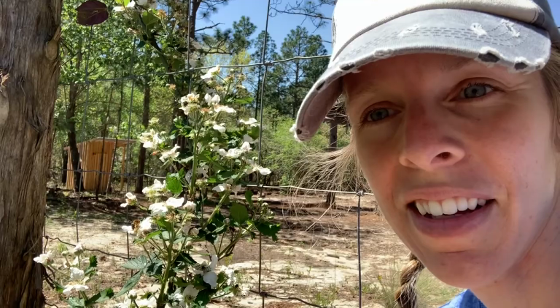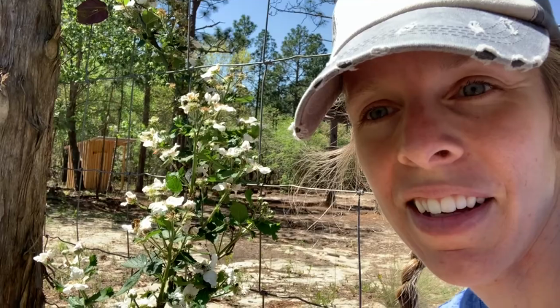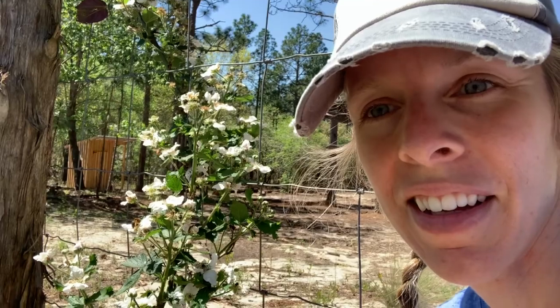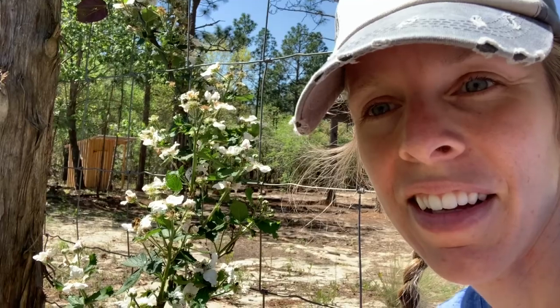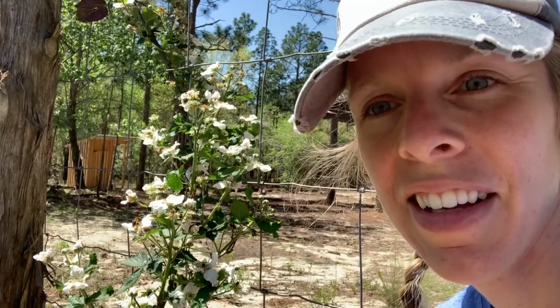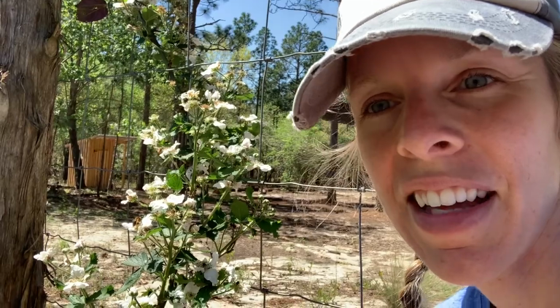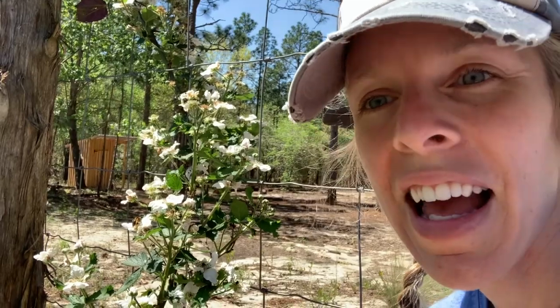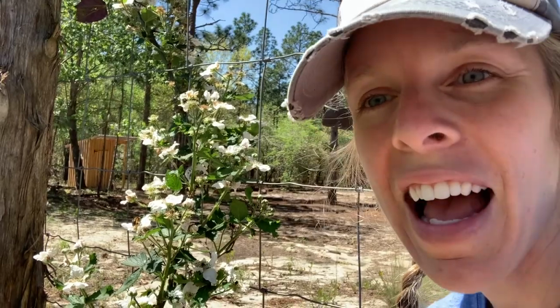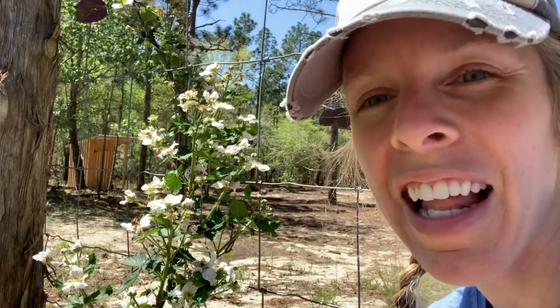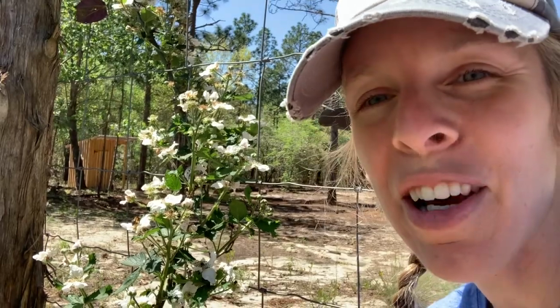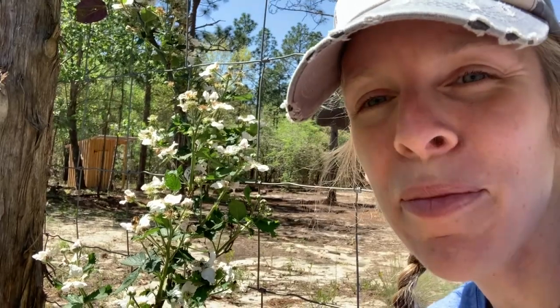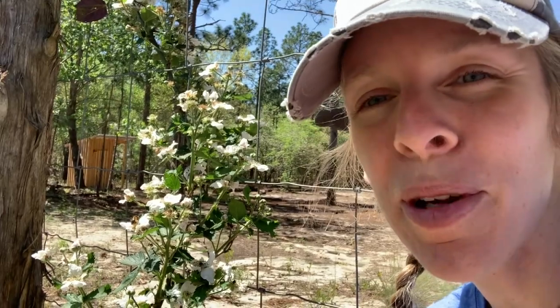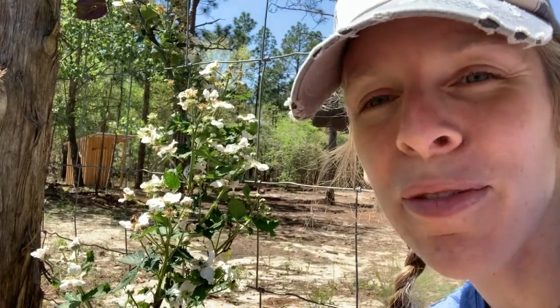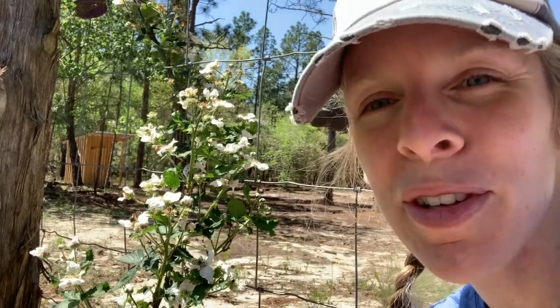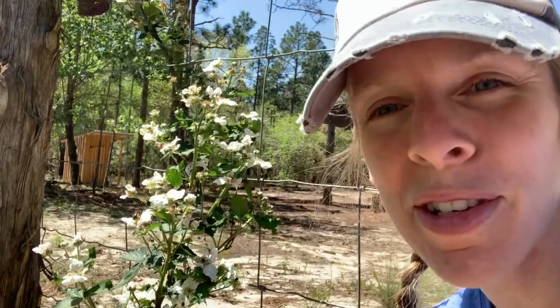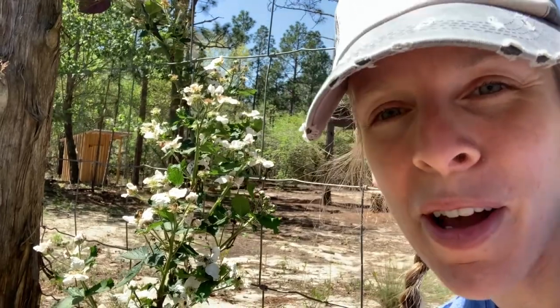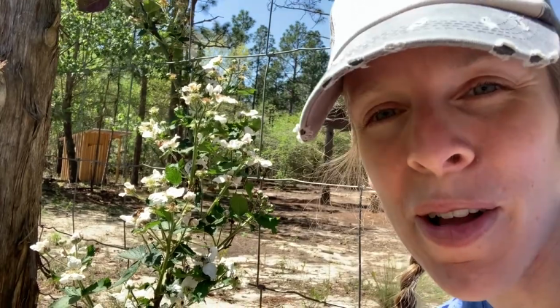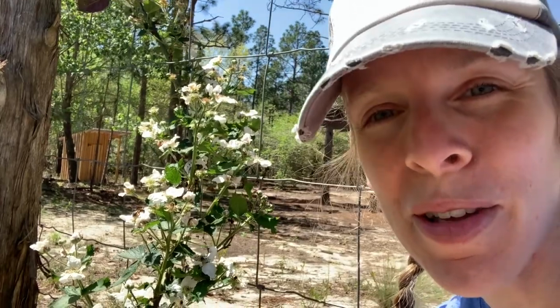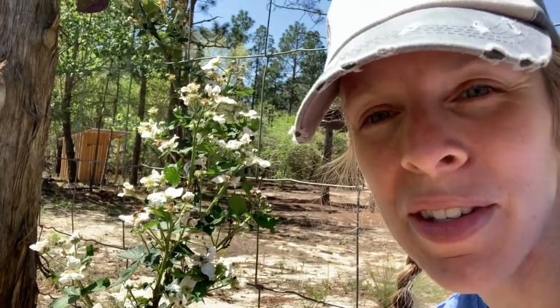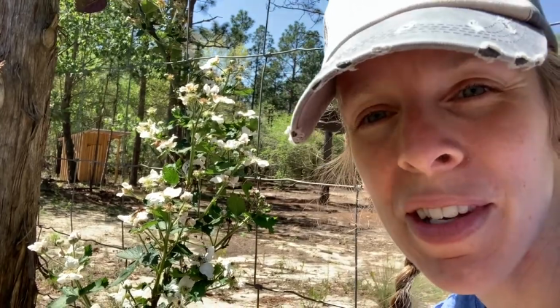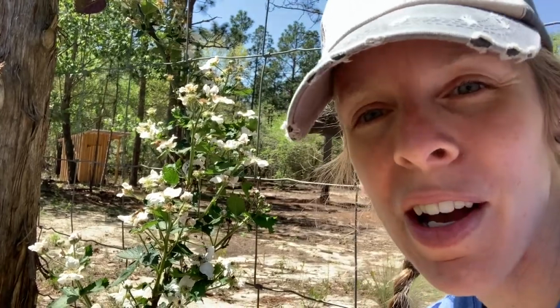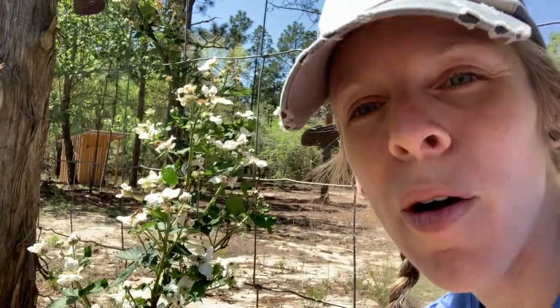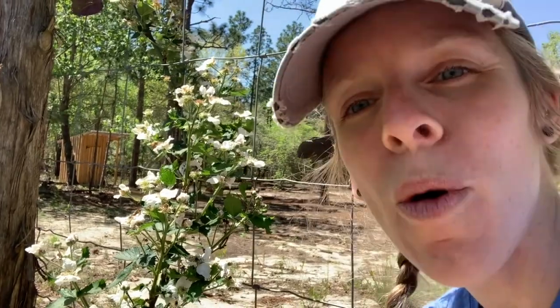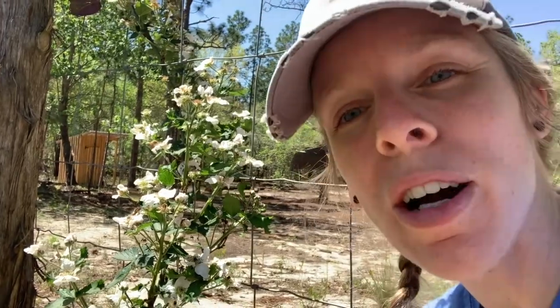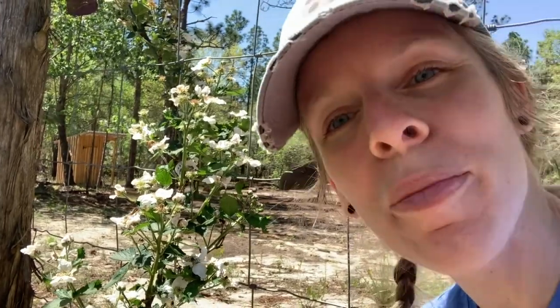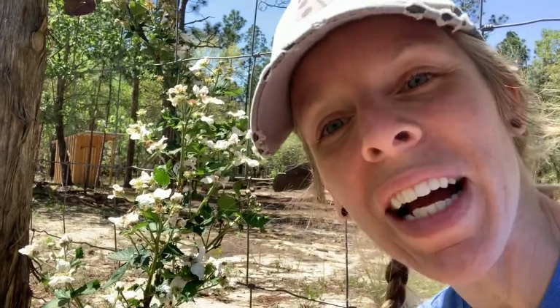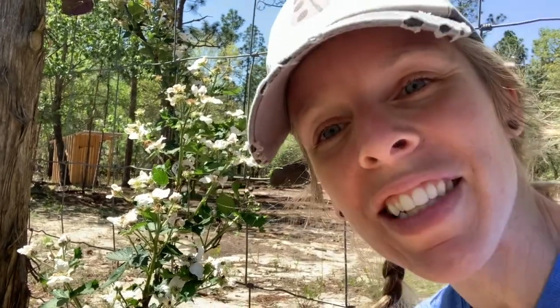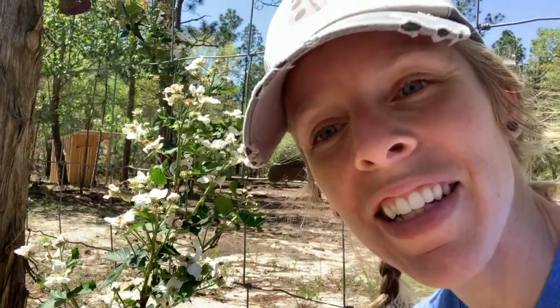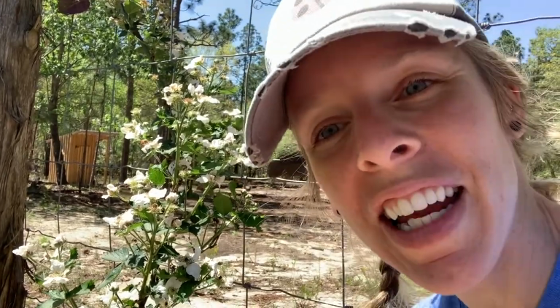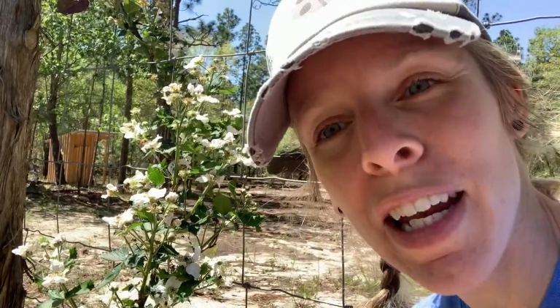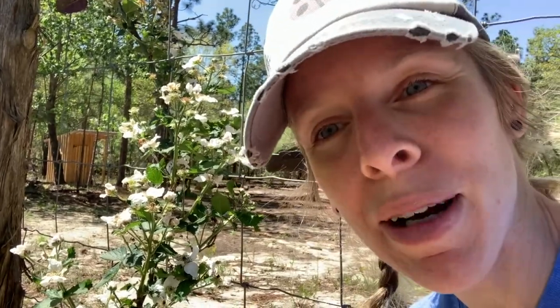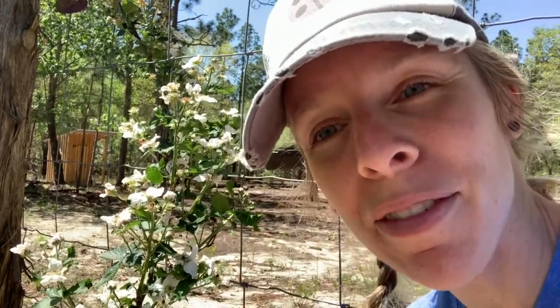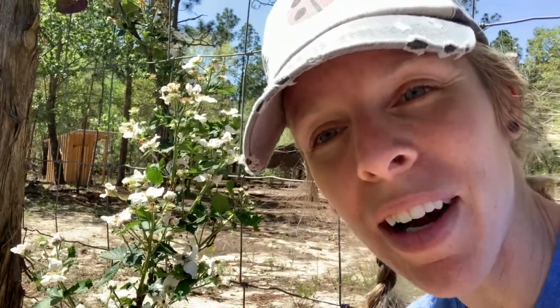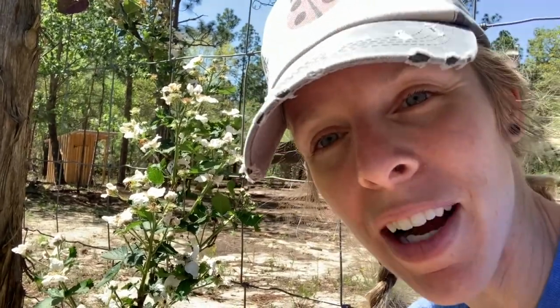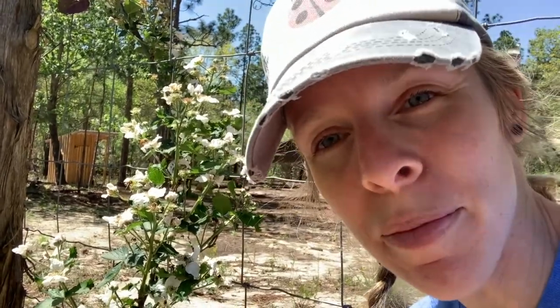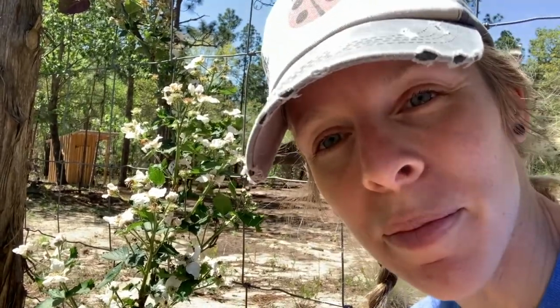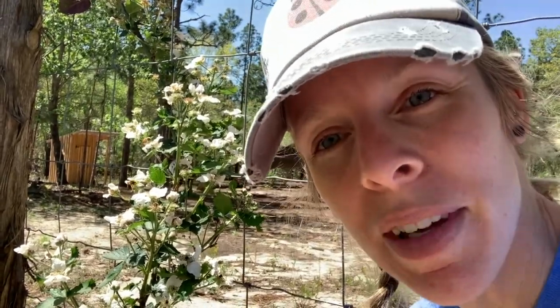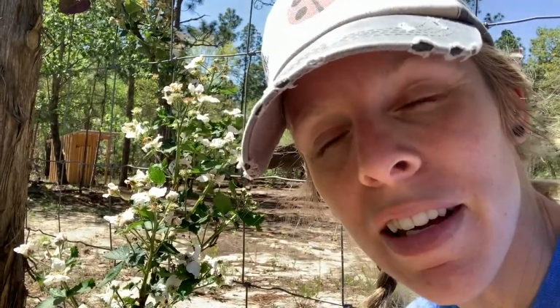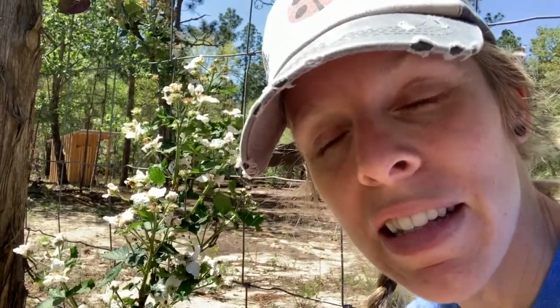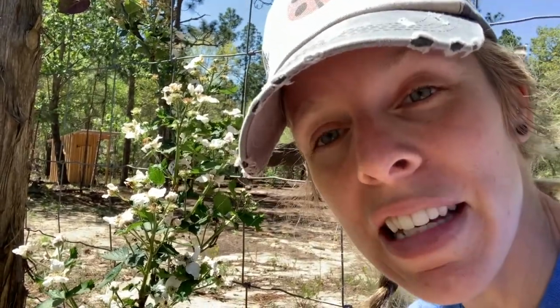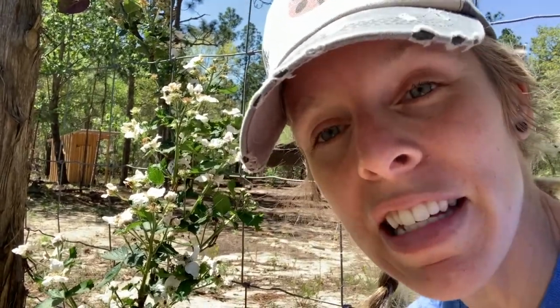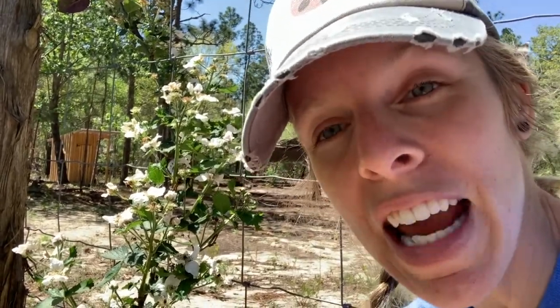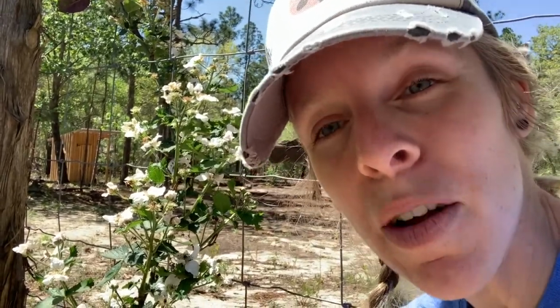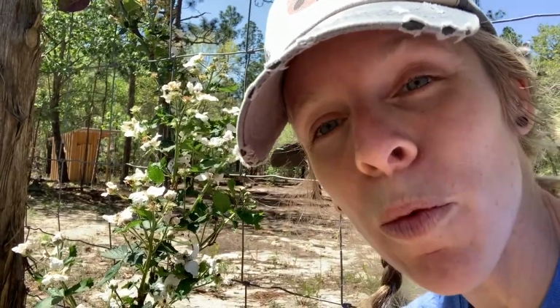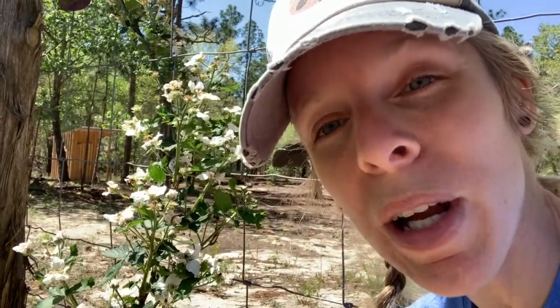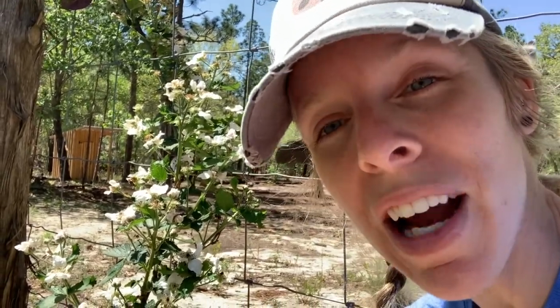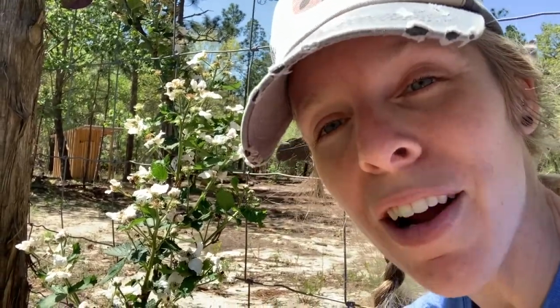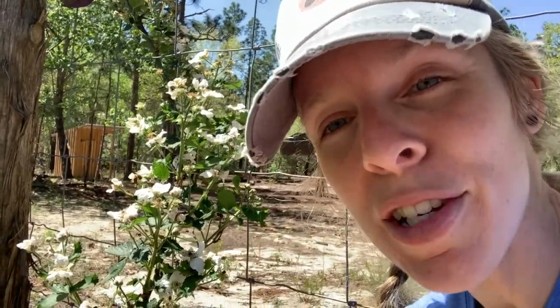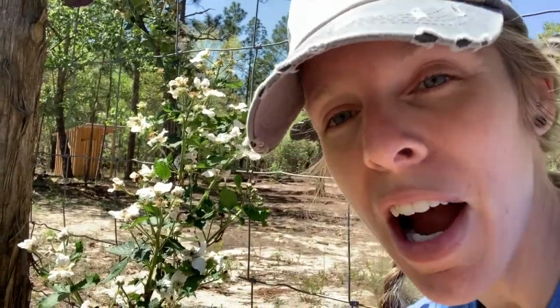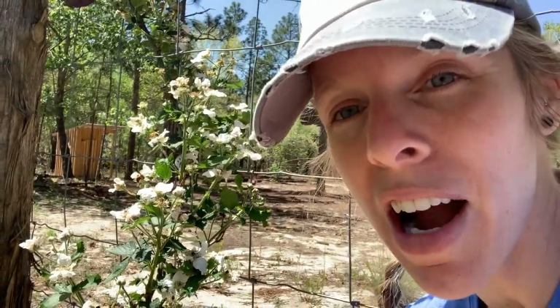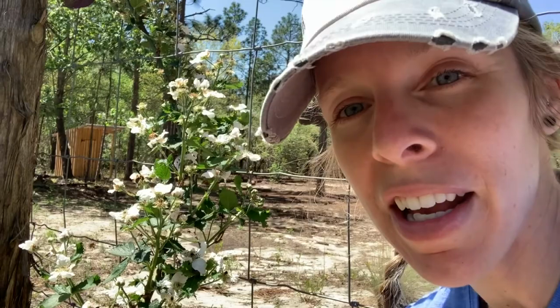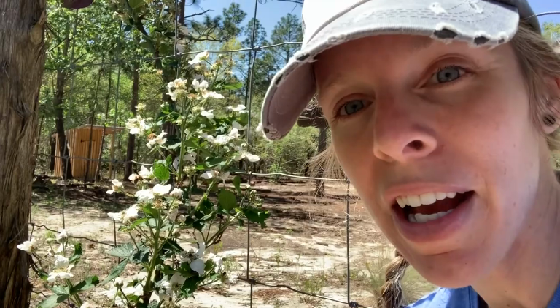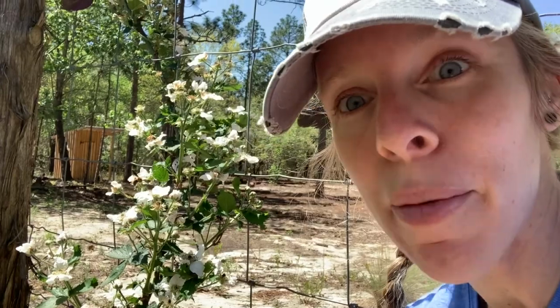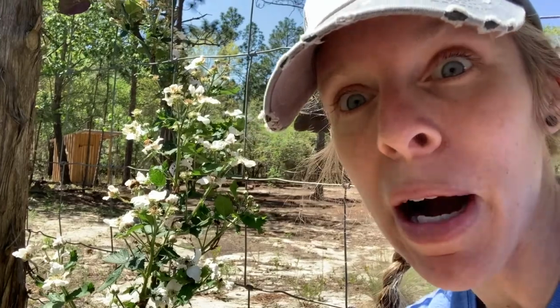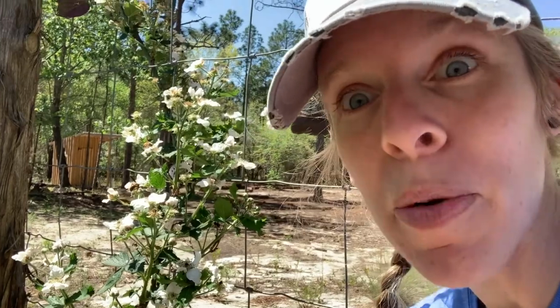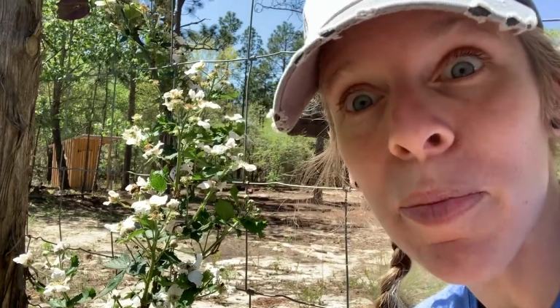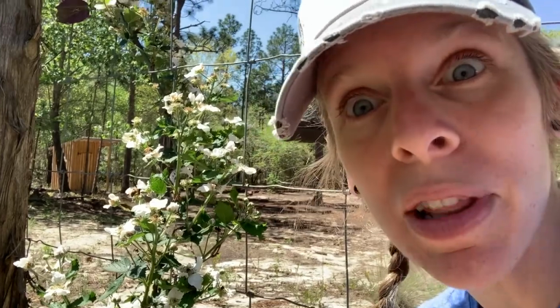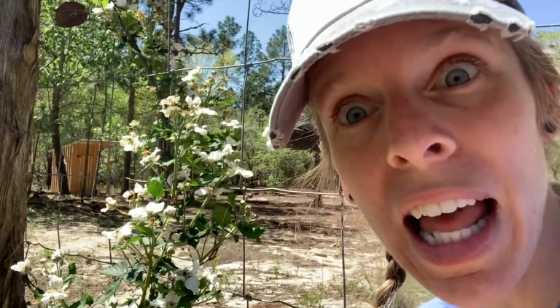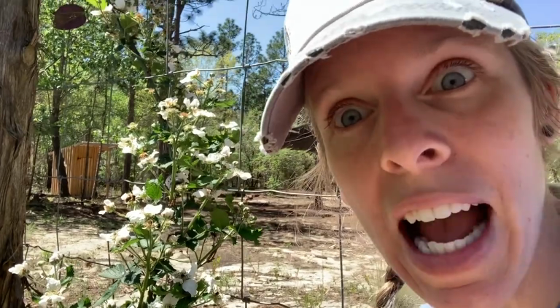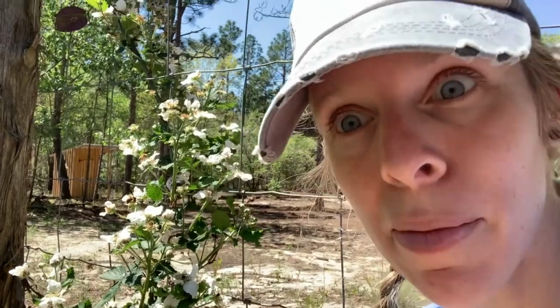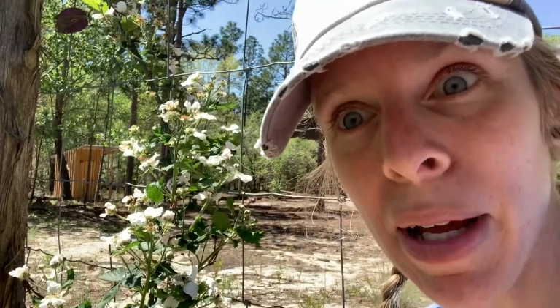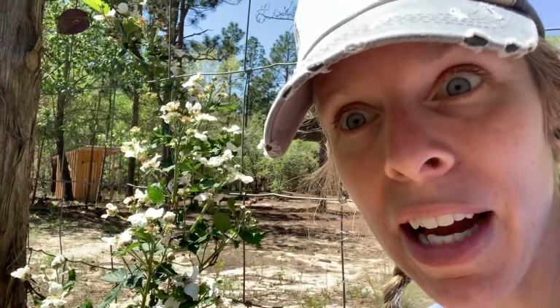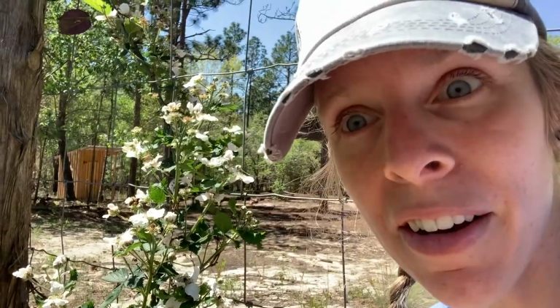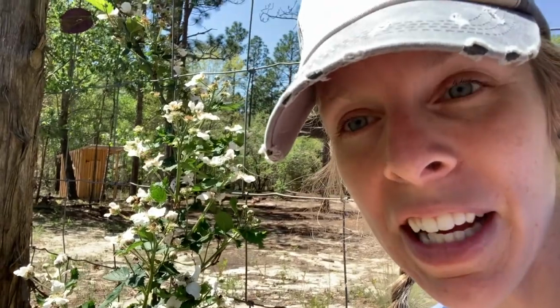Hello, beautiful souls. Welcome back to Ladybug Farm. Today we are talking about blackberries.